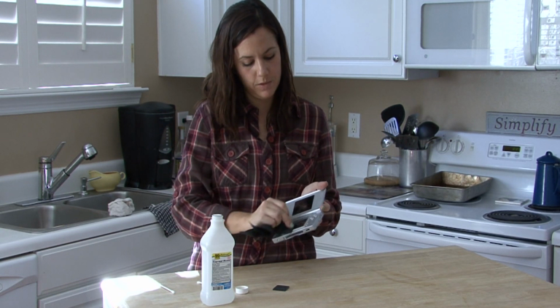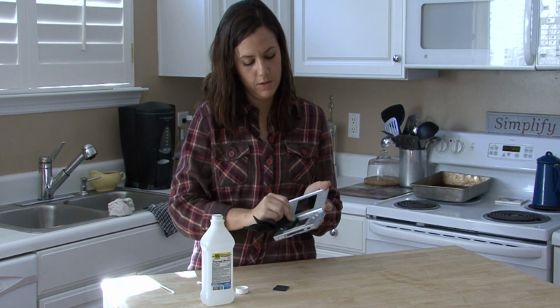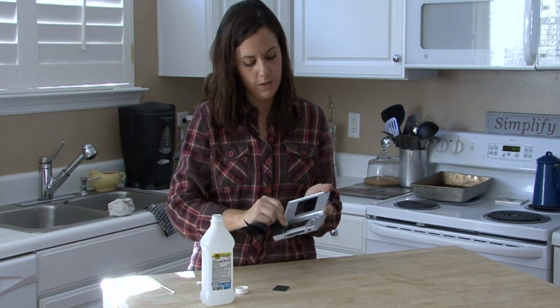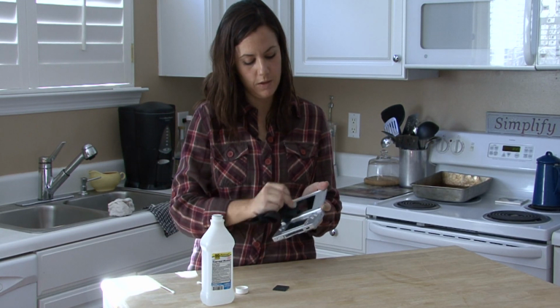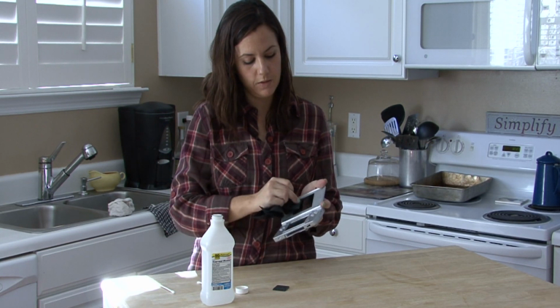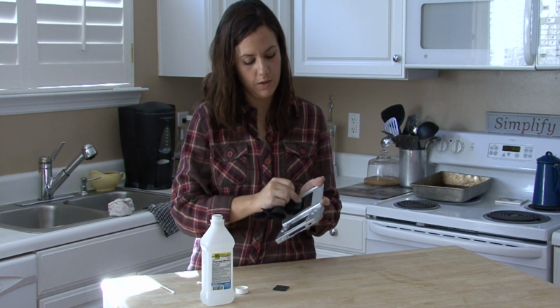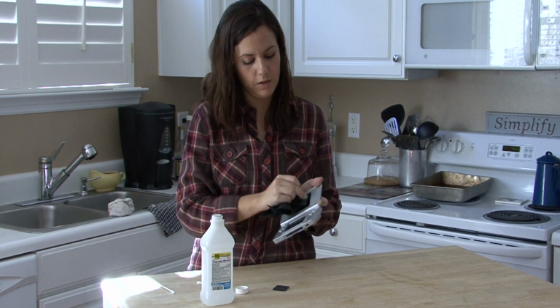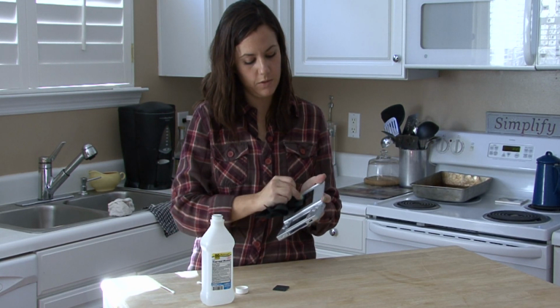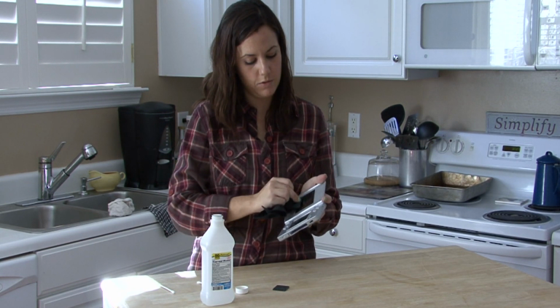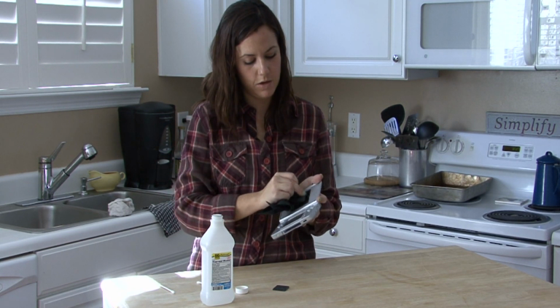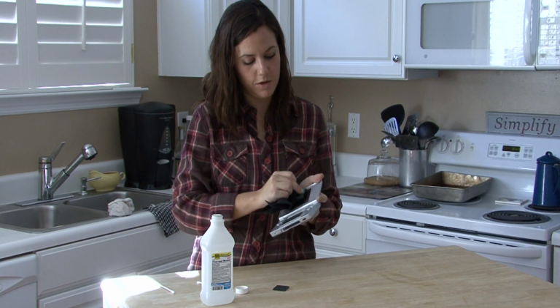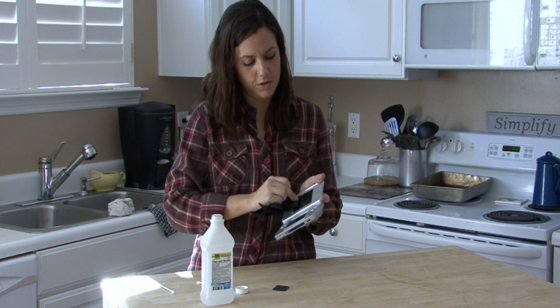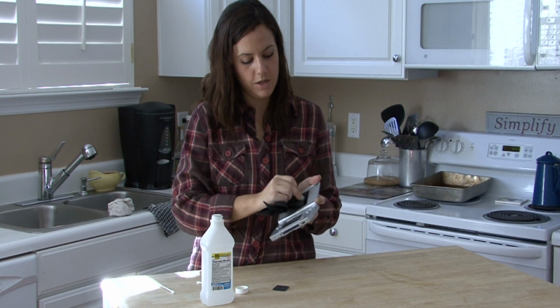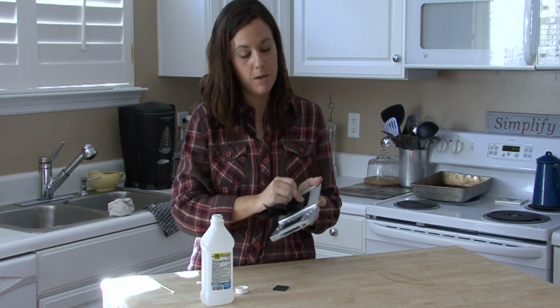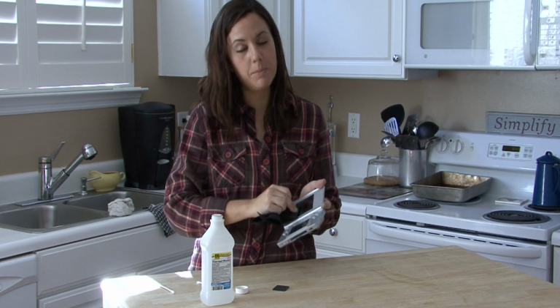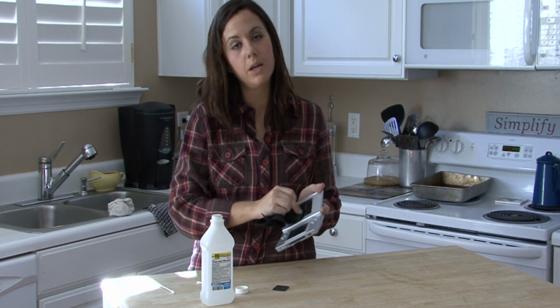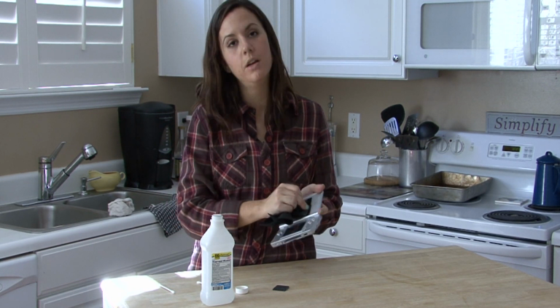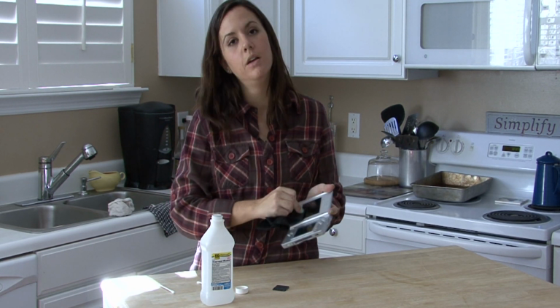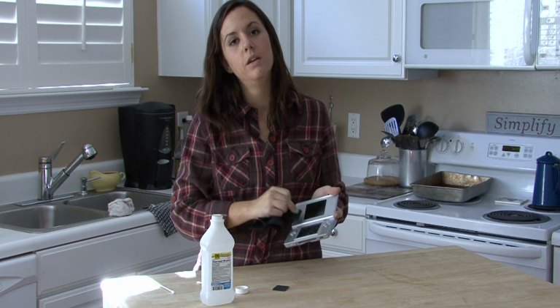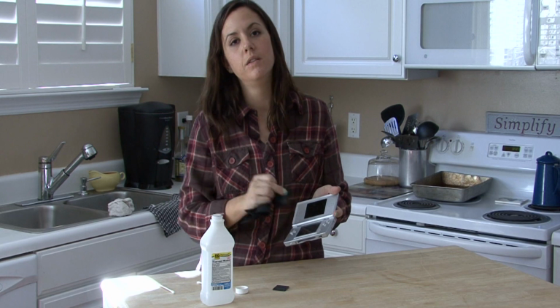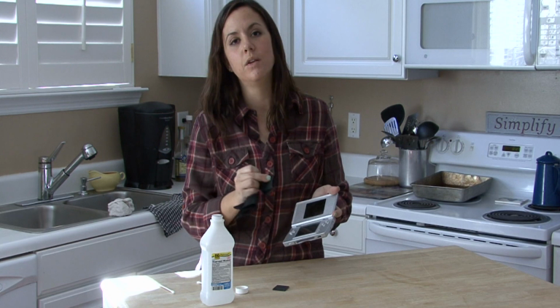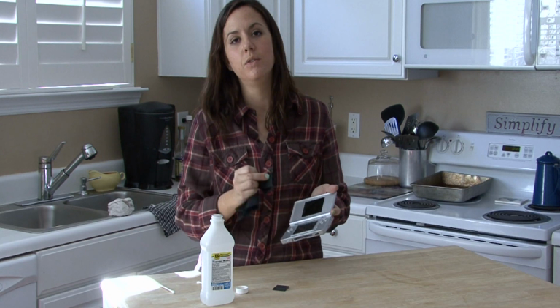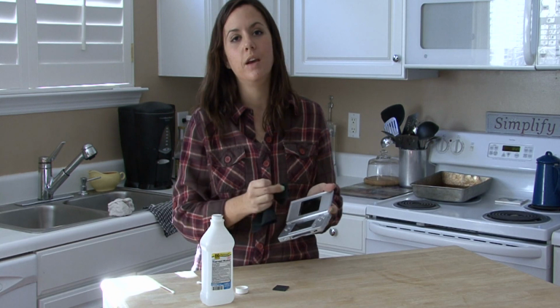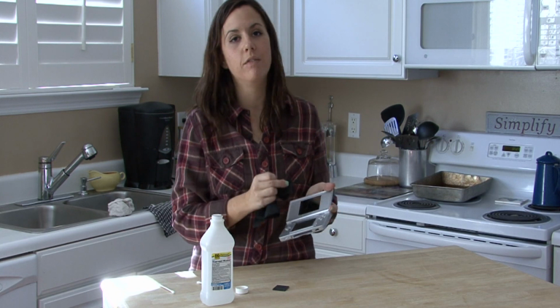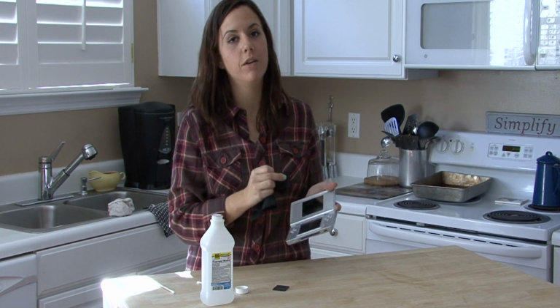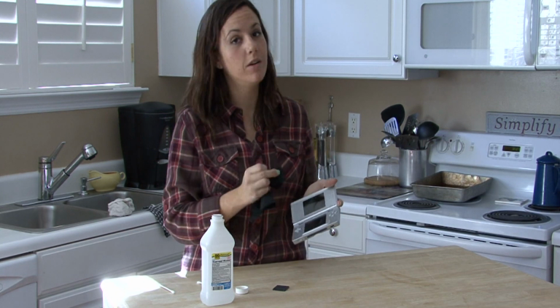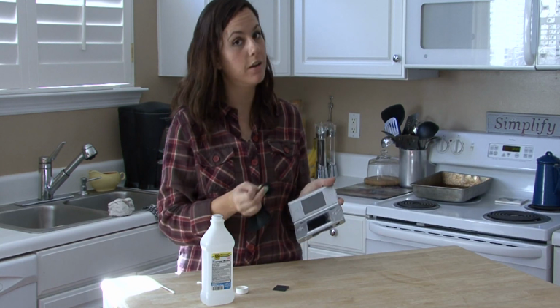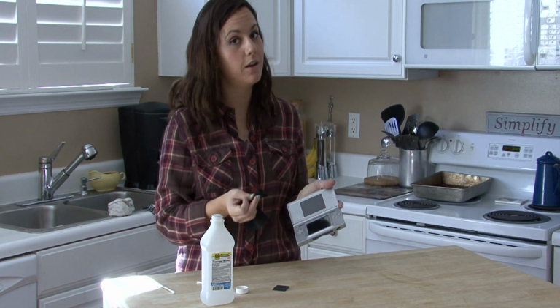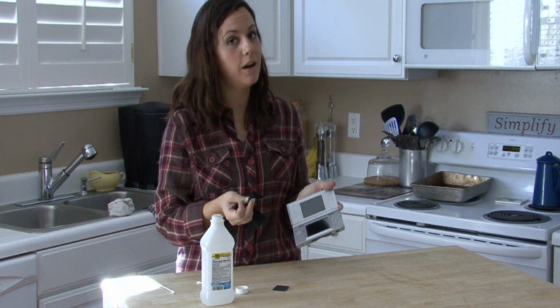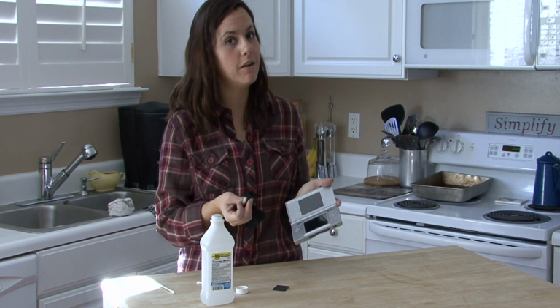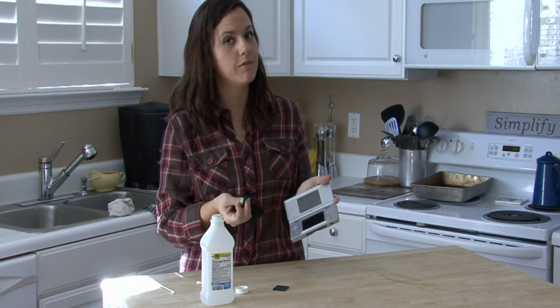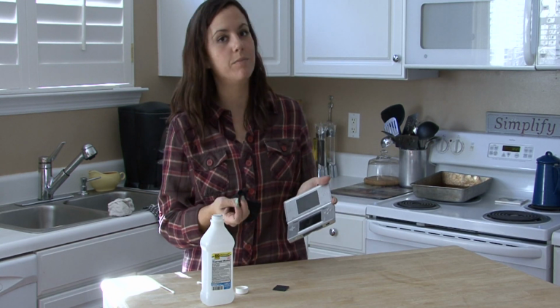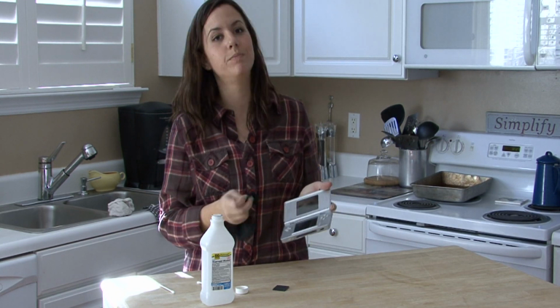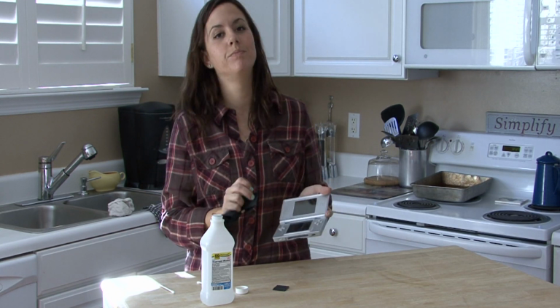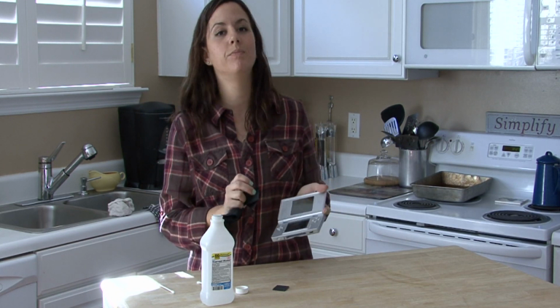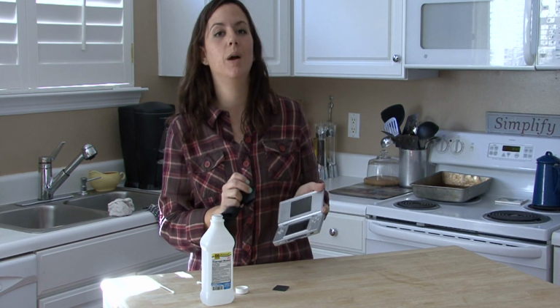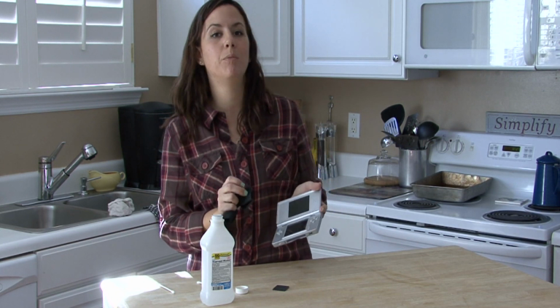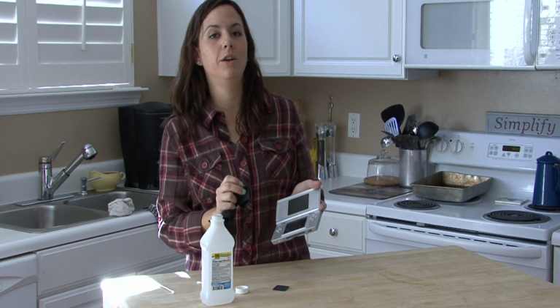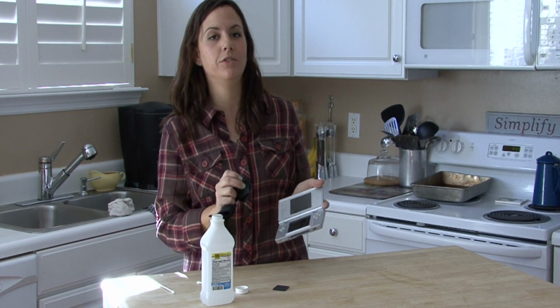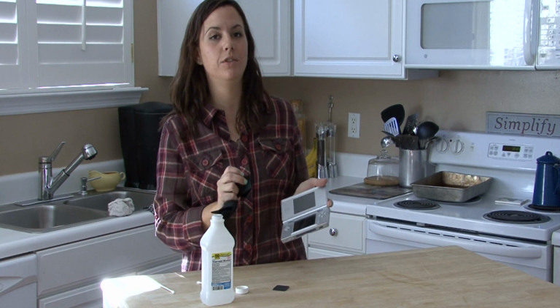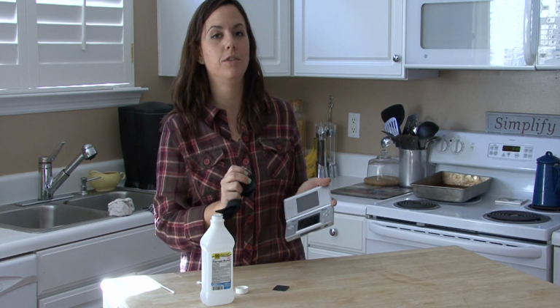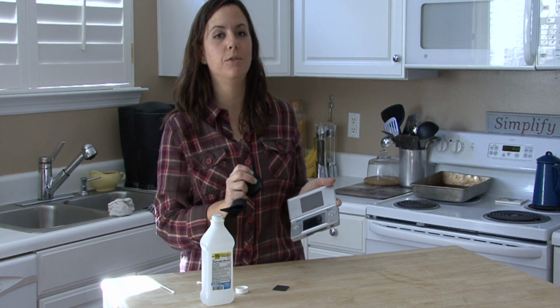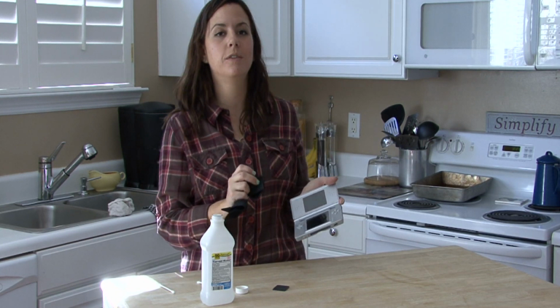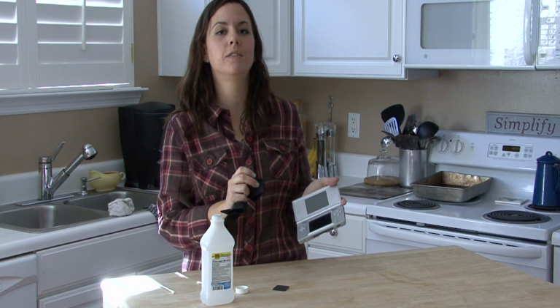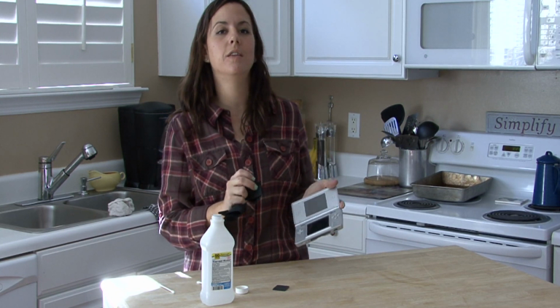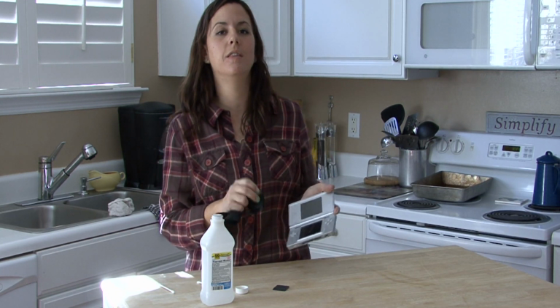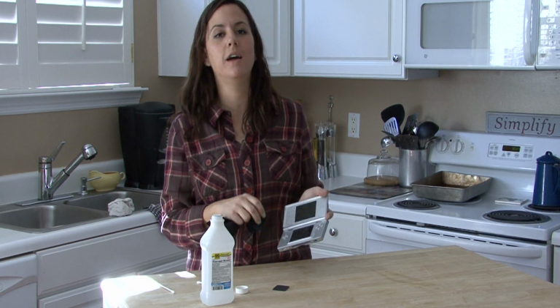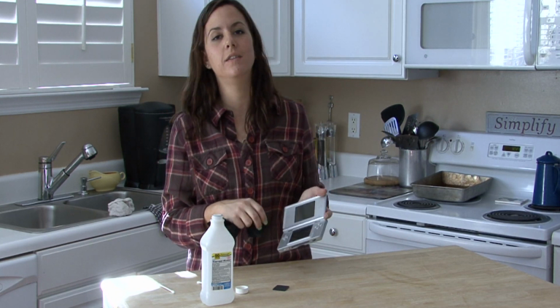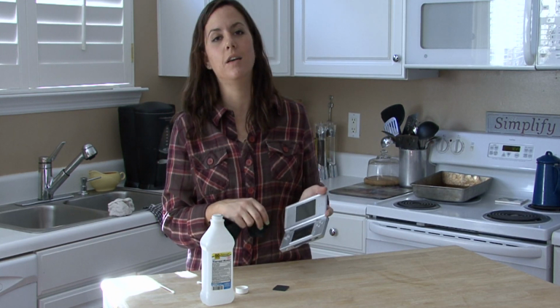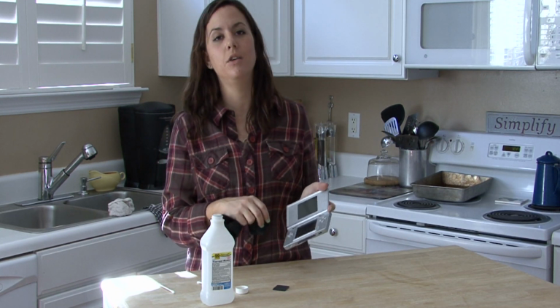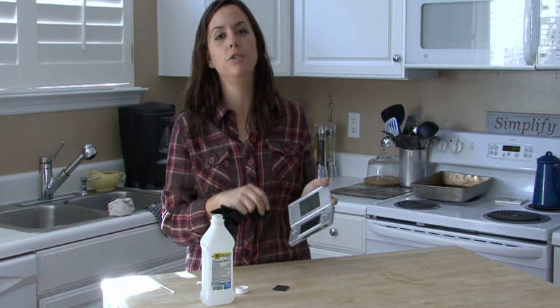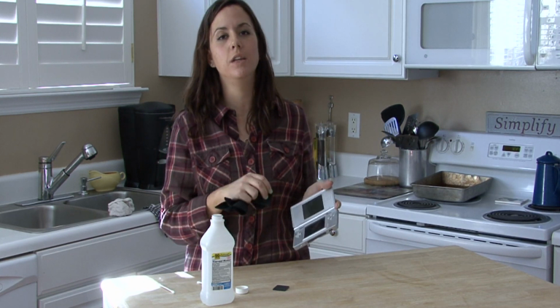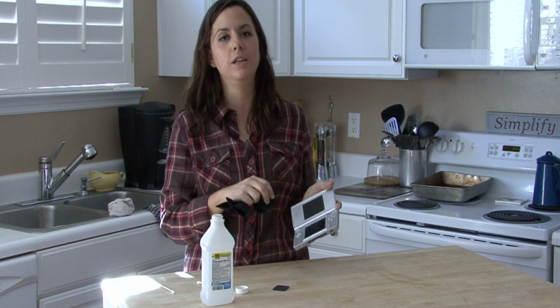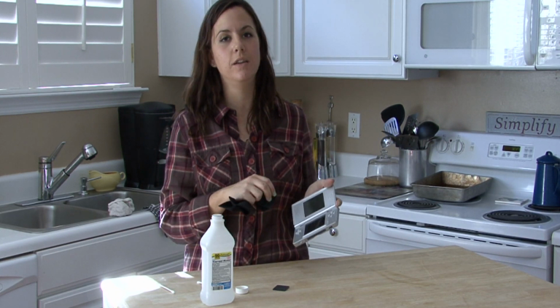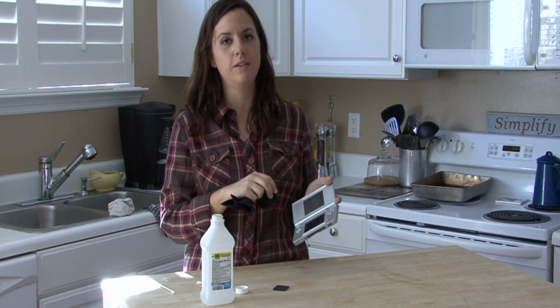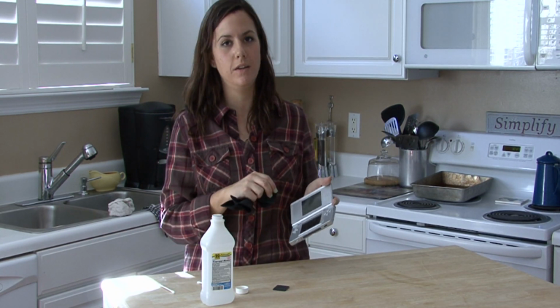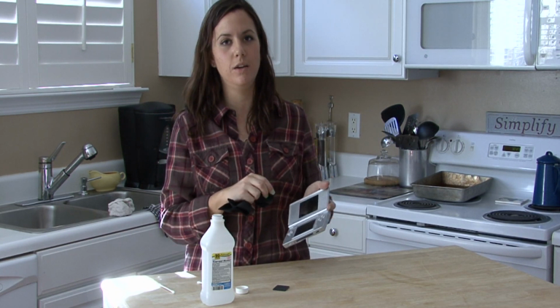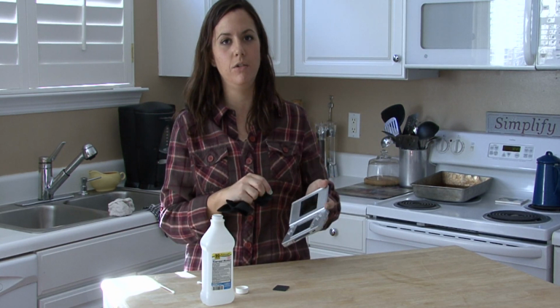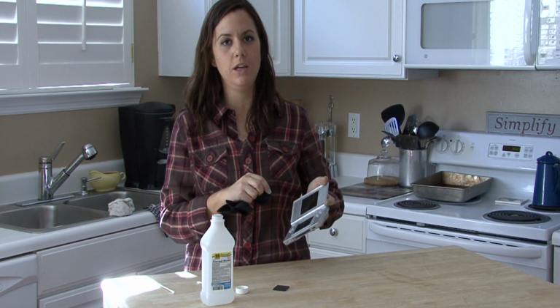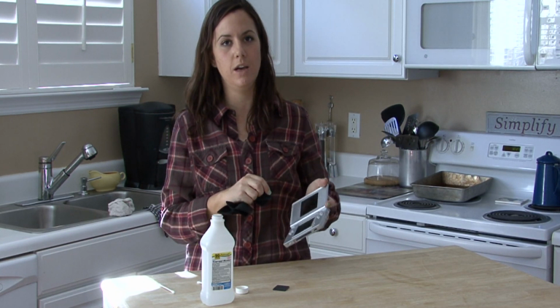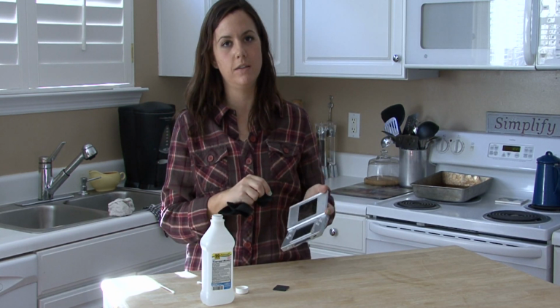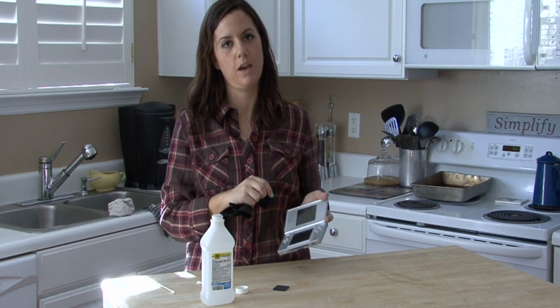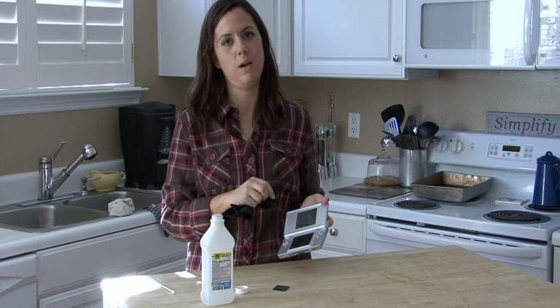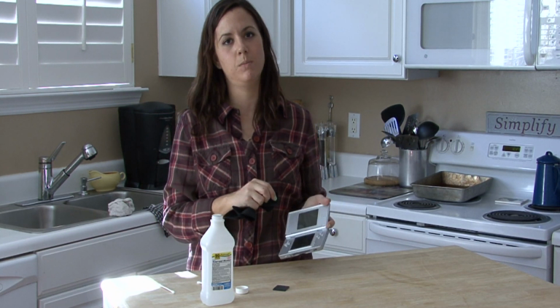These things are not cheap, so take very good care of them. I'm Rachel Yutuzis and that is how you clean Nintendo DS games.